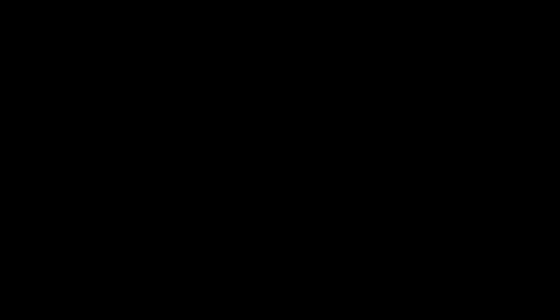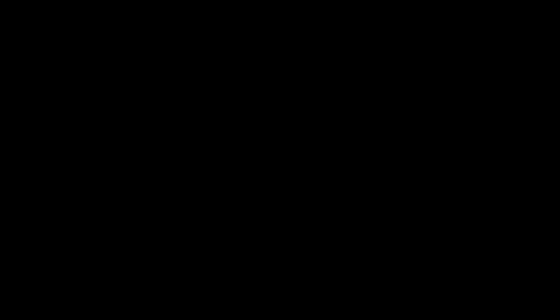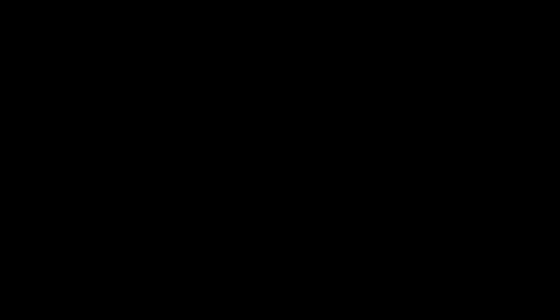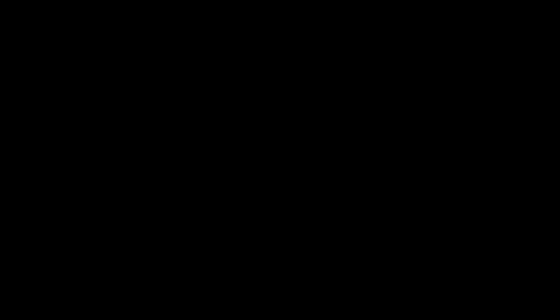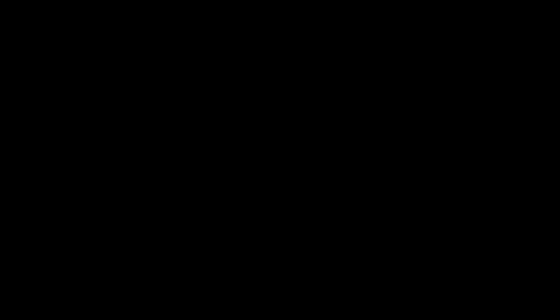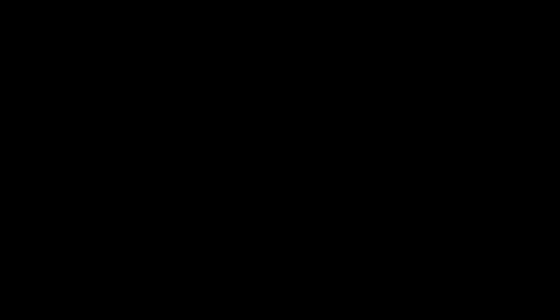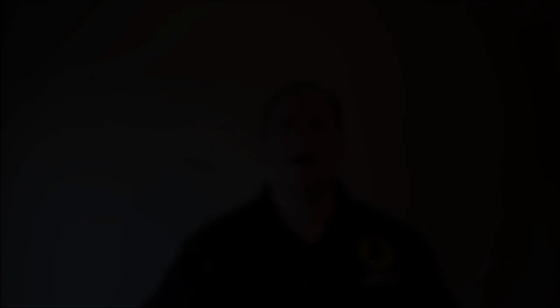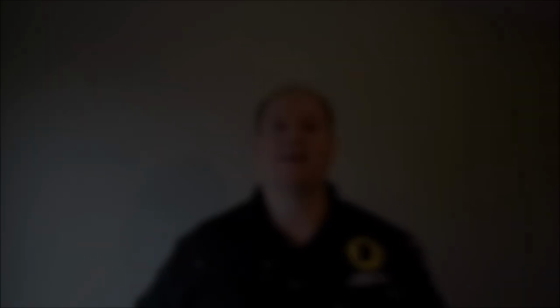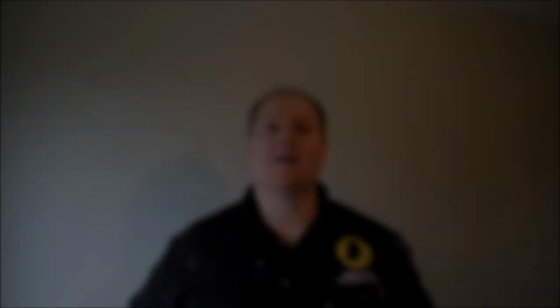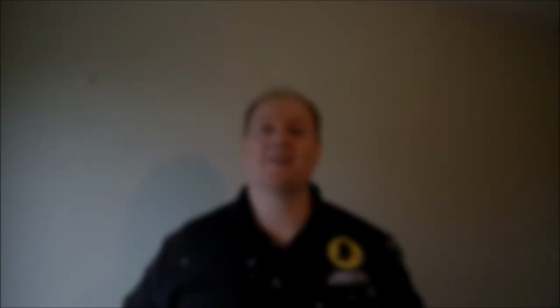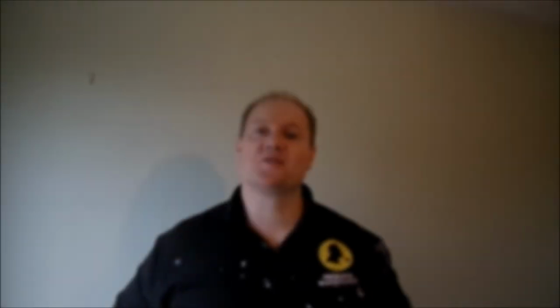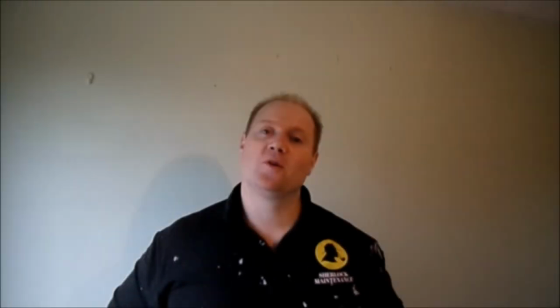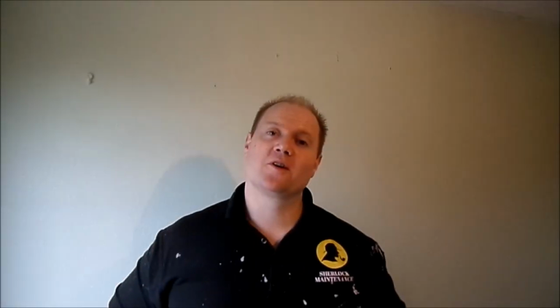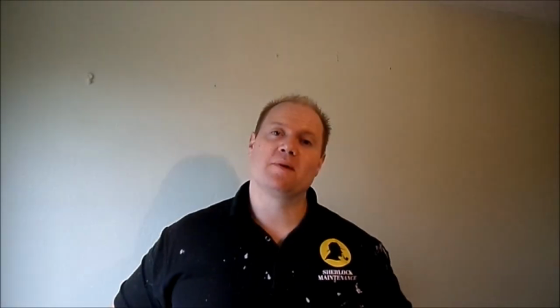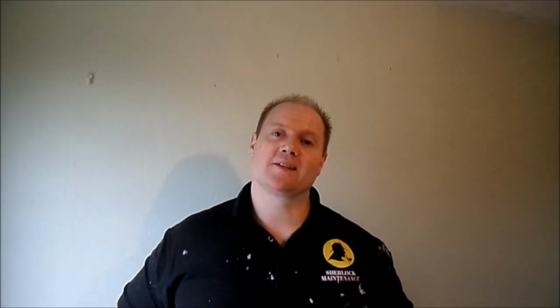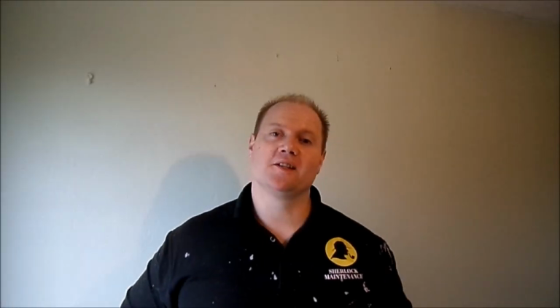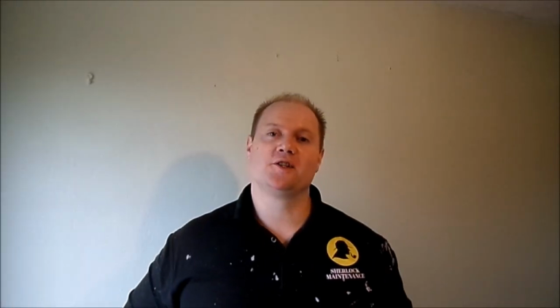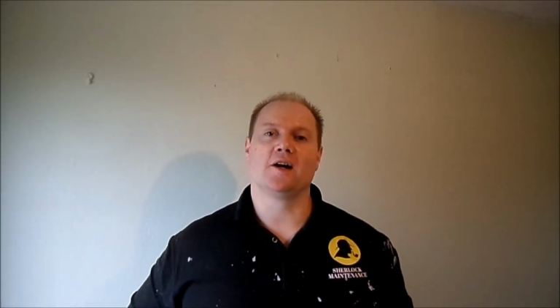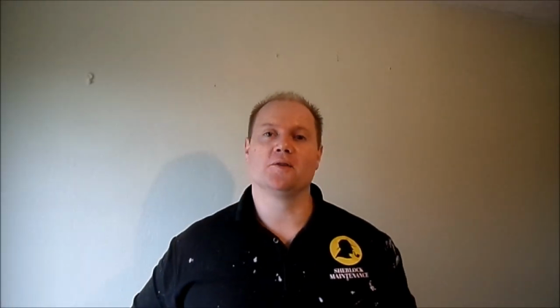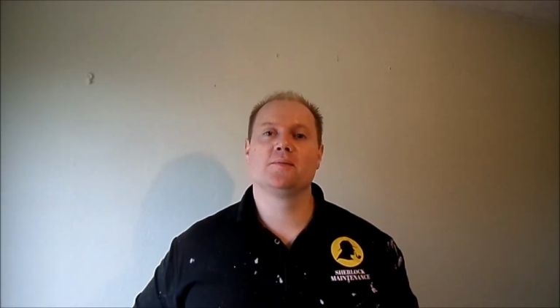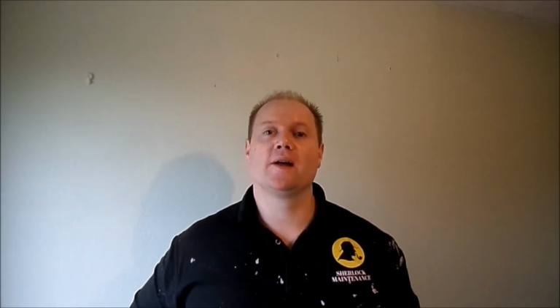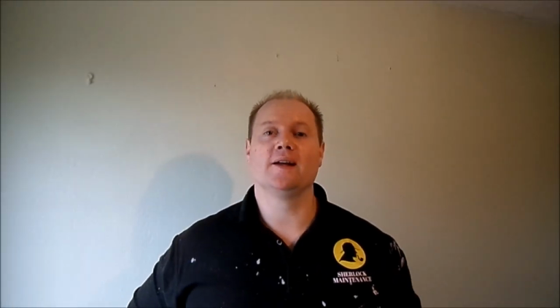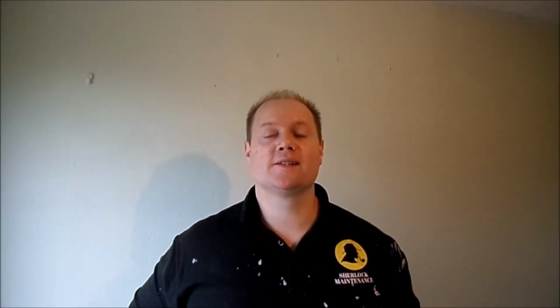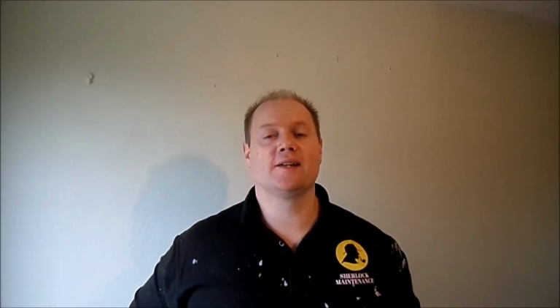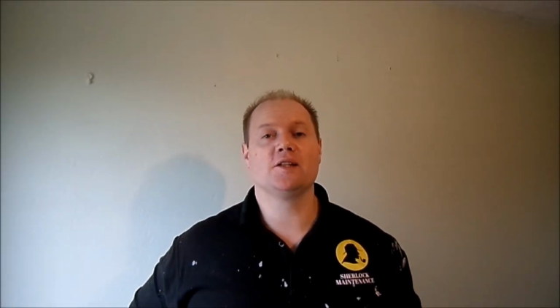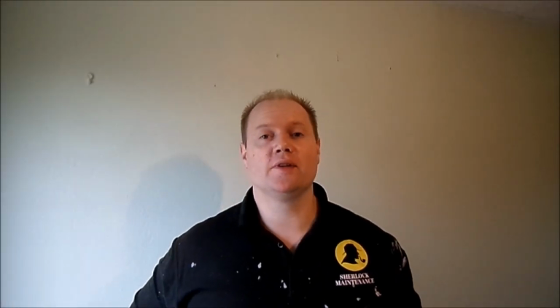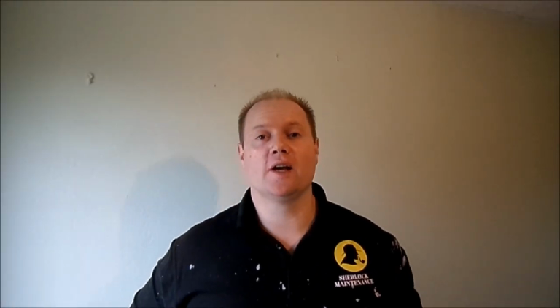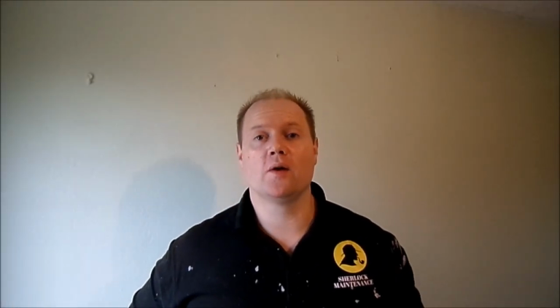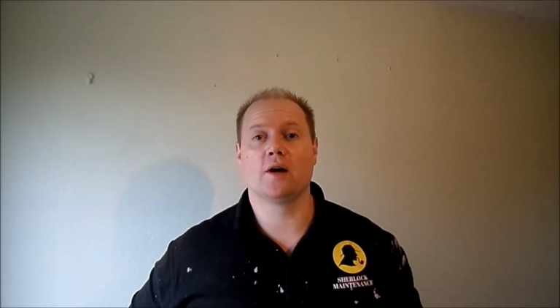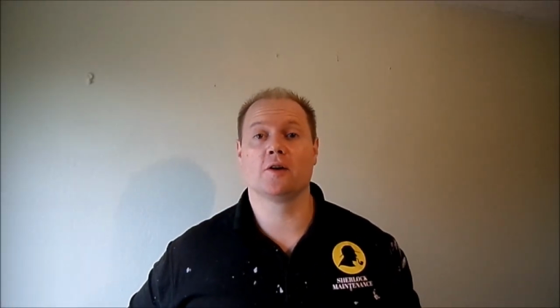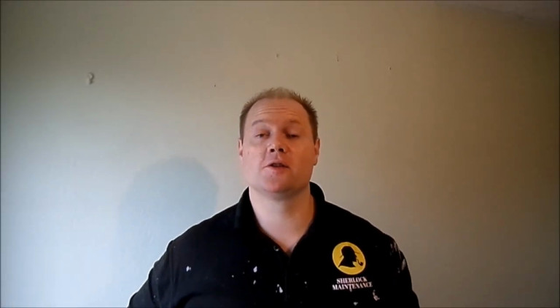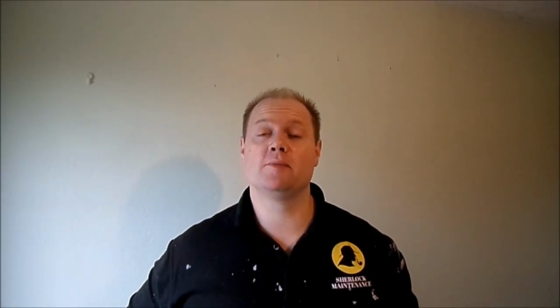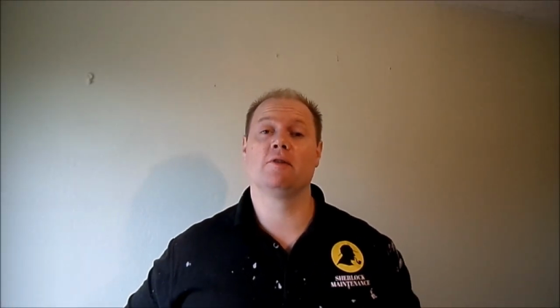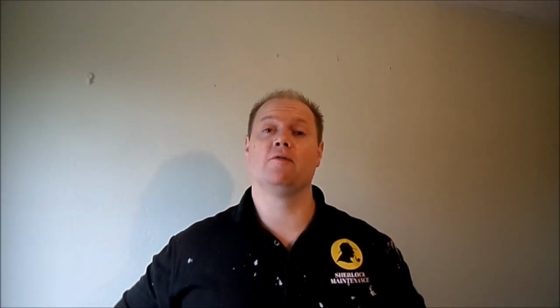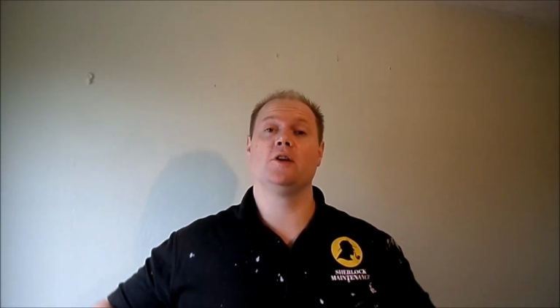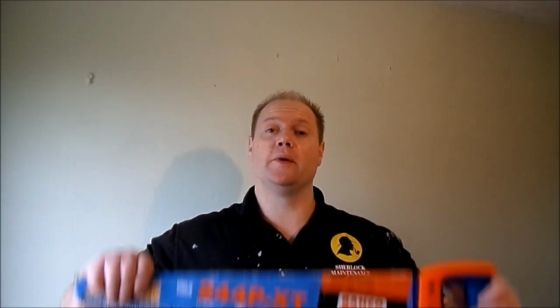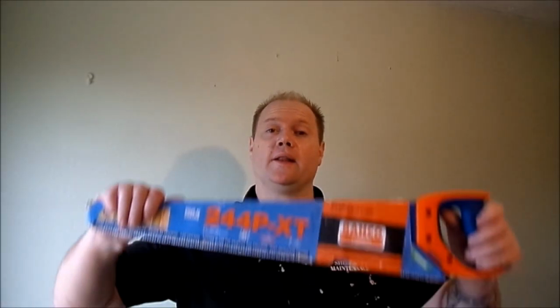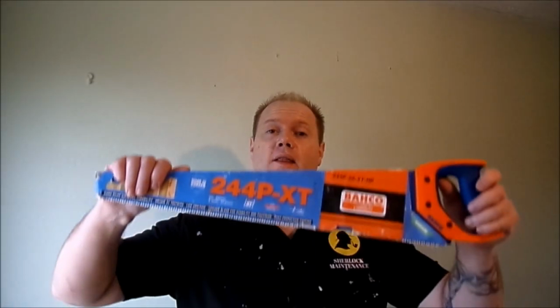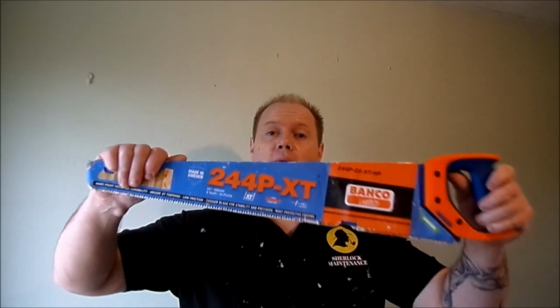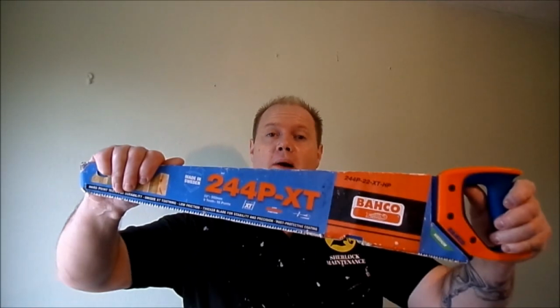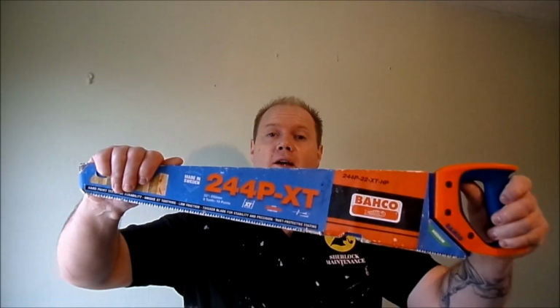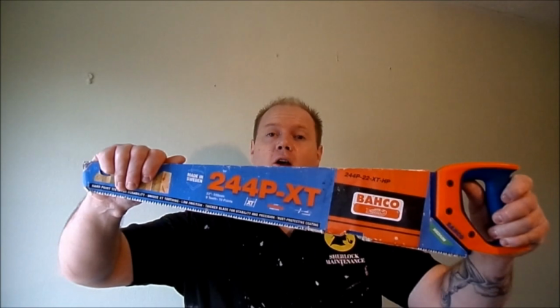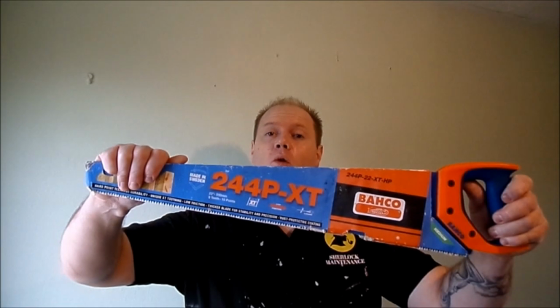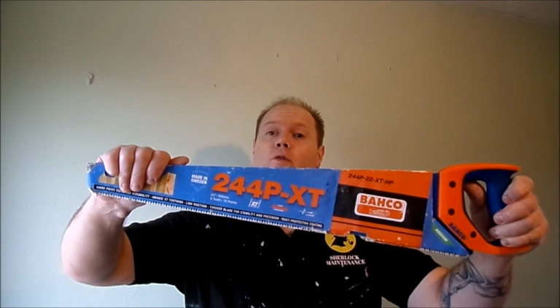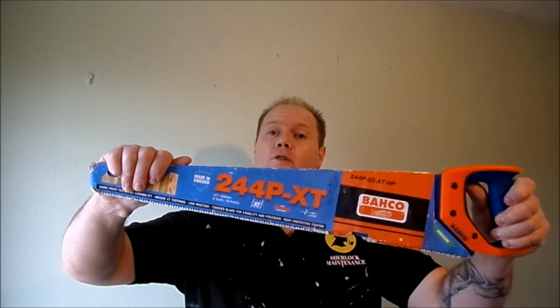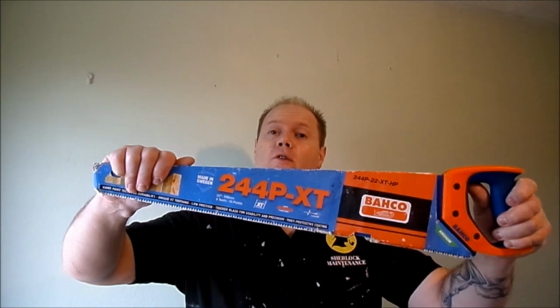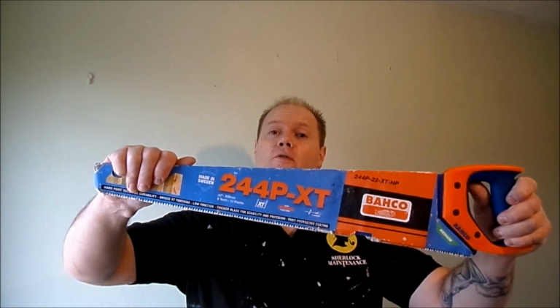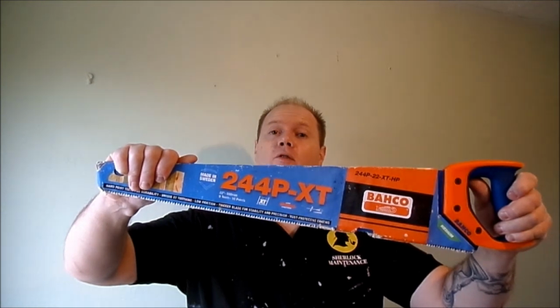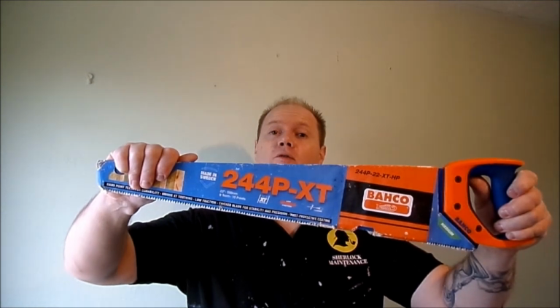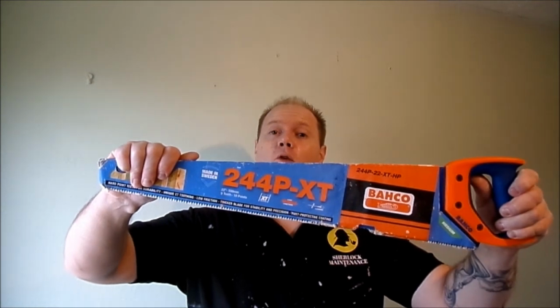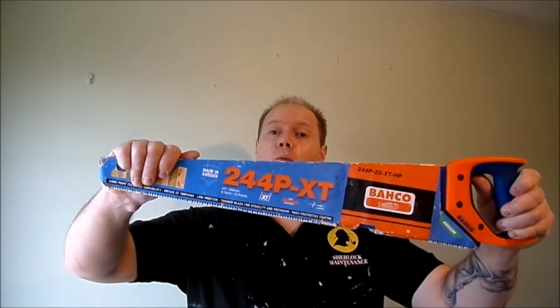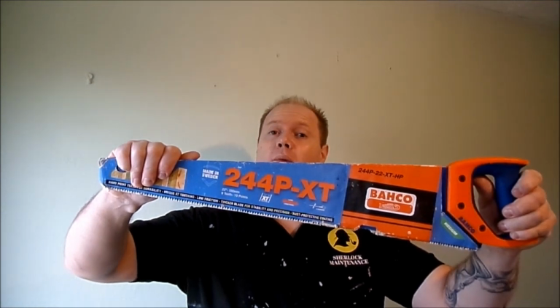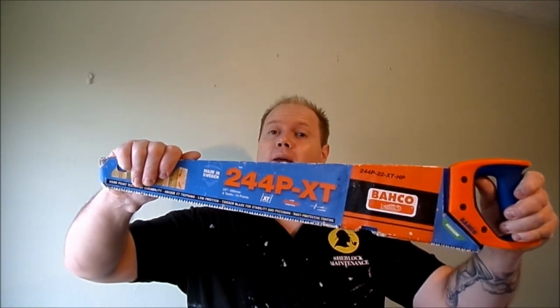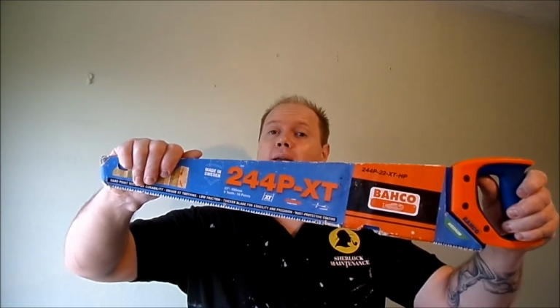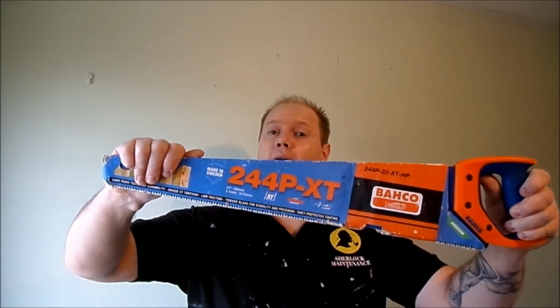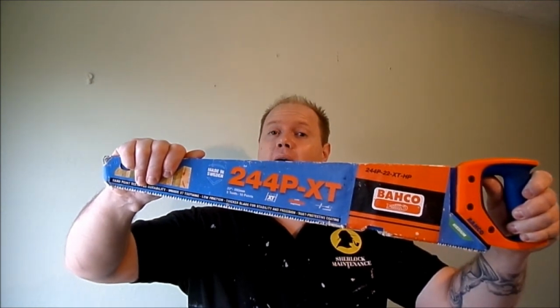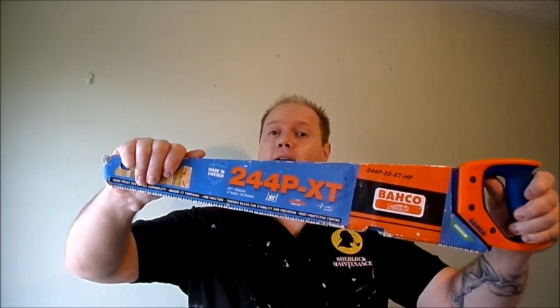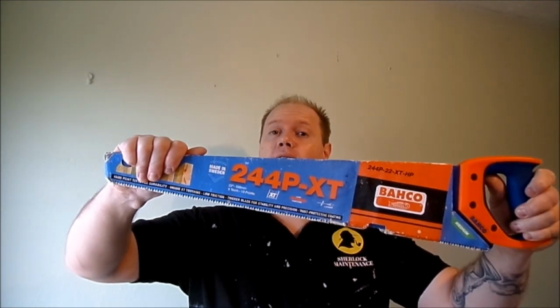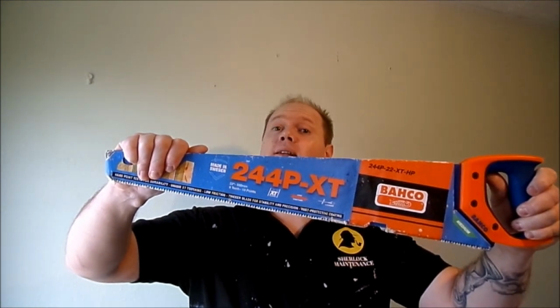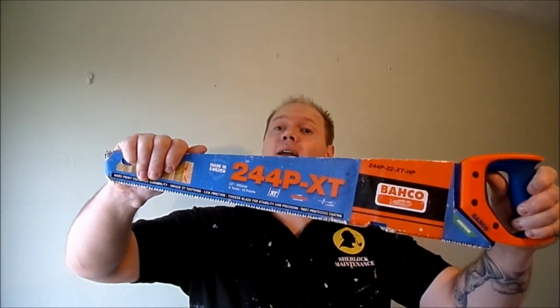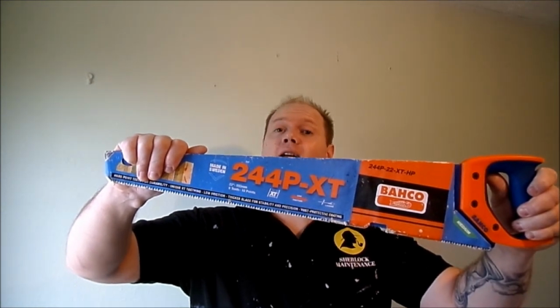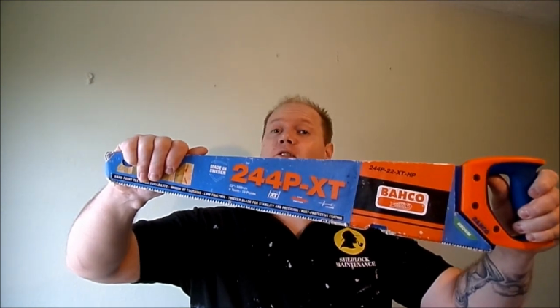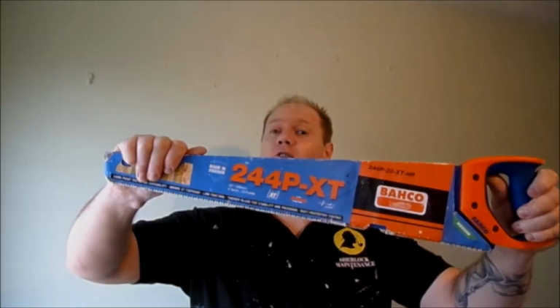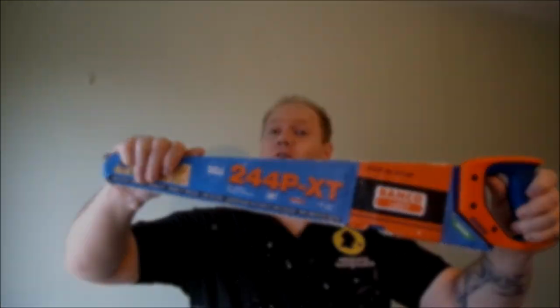Hey guys and welcome back to the channel. In today's video I'm going to be reviewing the Bakko 244P XT hand saw.